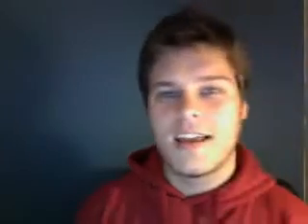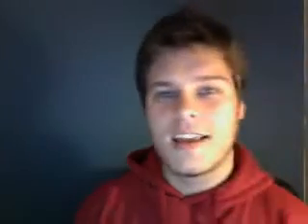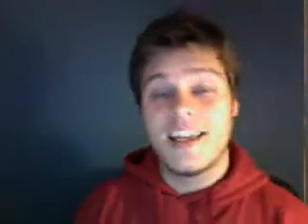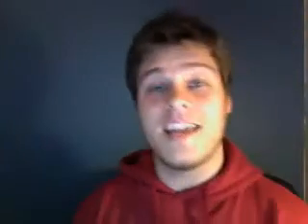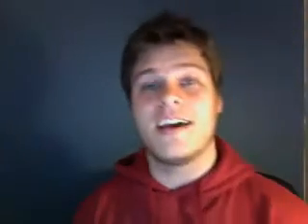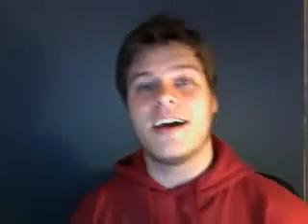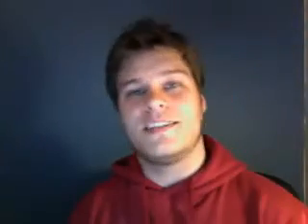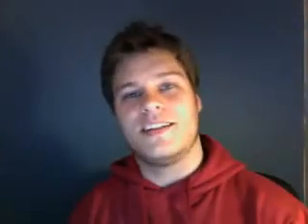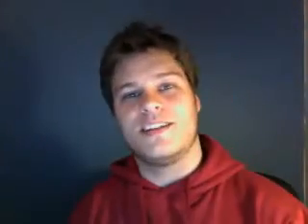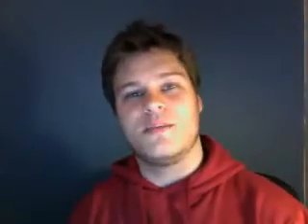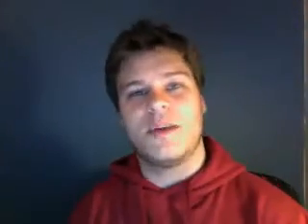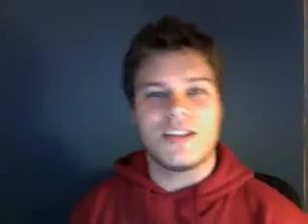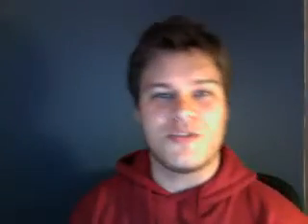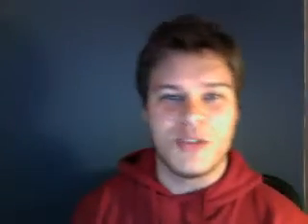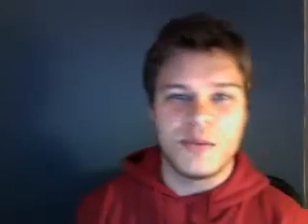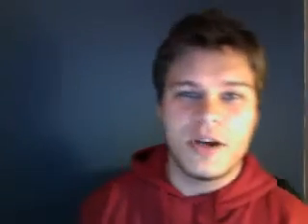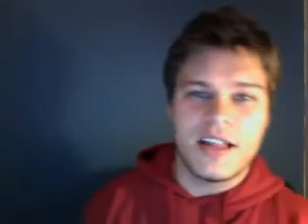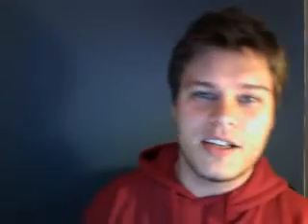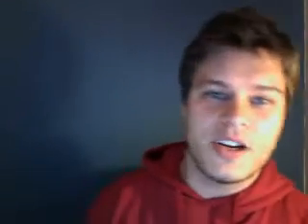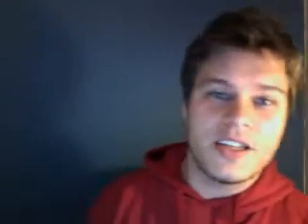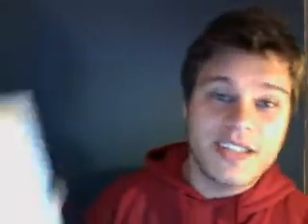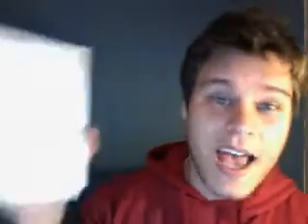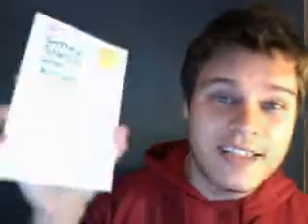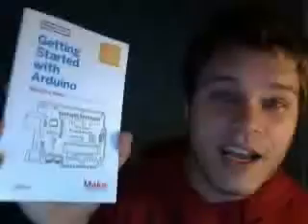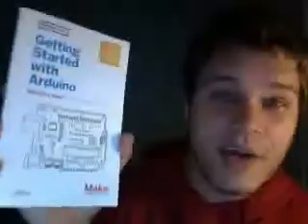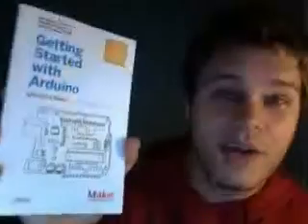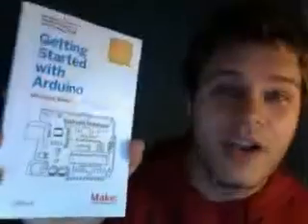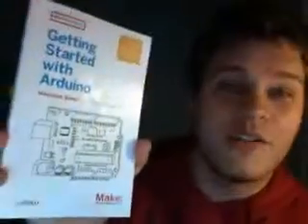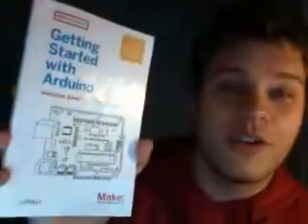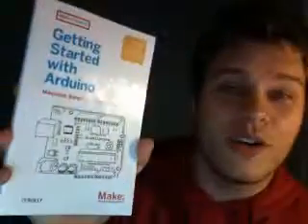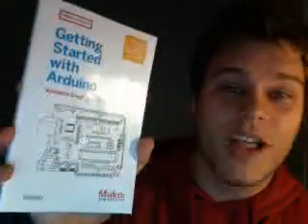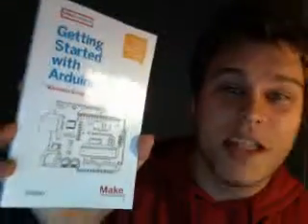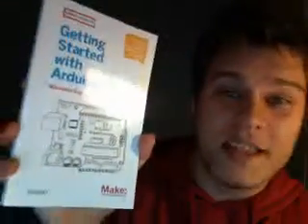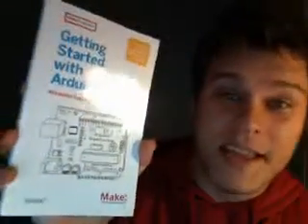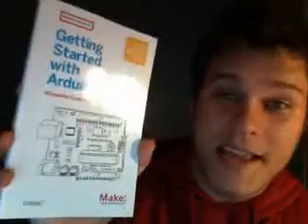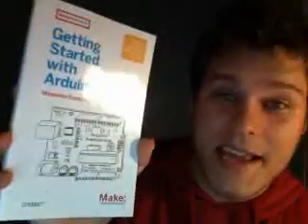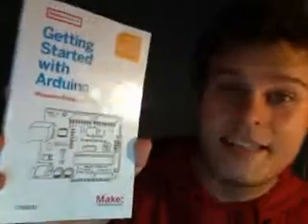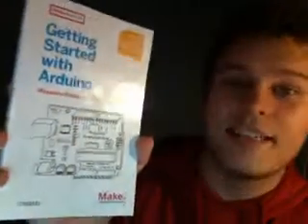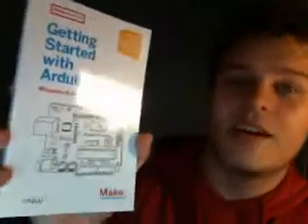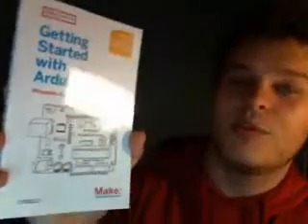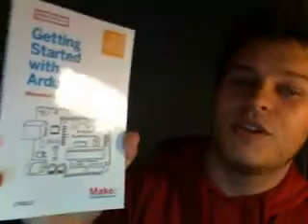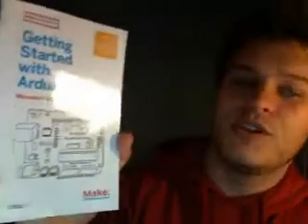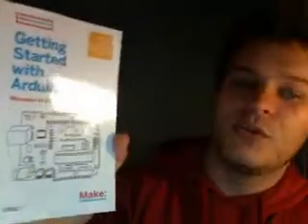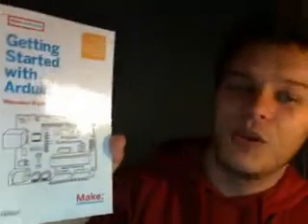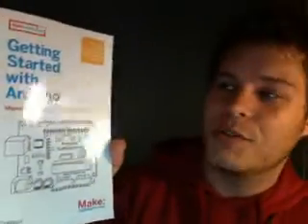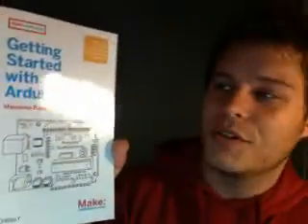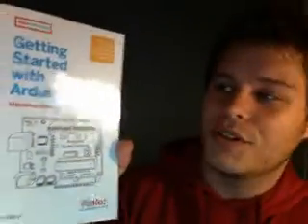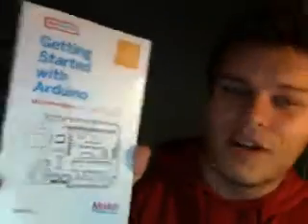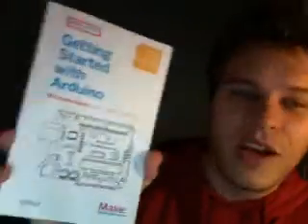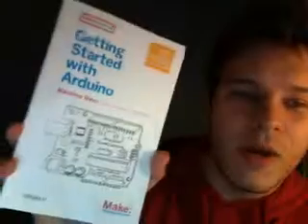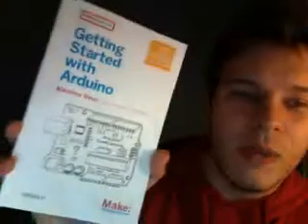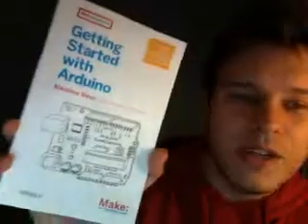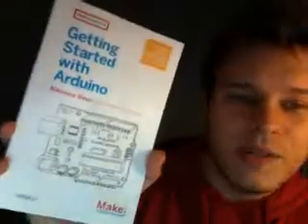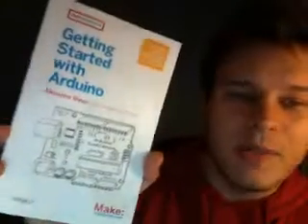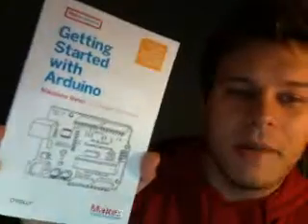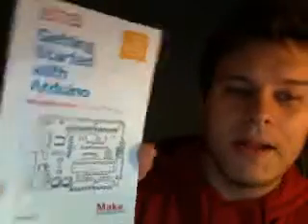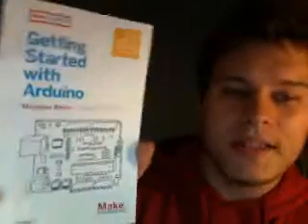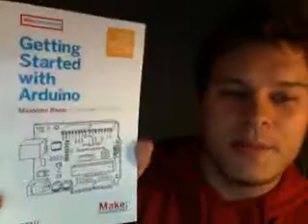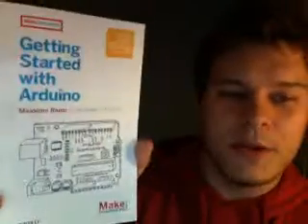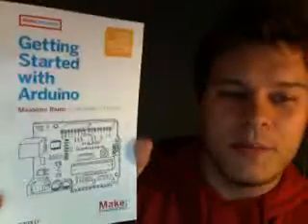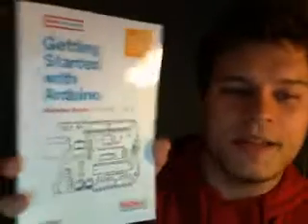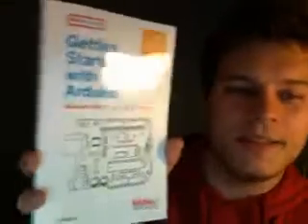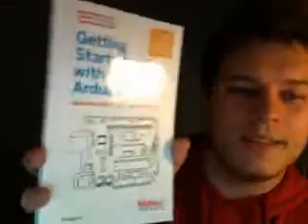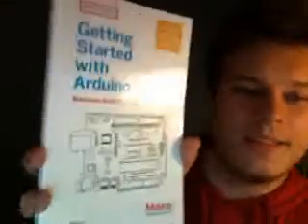G'day guys, this is Marcus from Little Bird Electronics, and today we're going to have a look at the Getting Started with Arduino book written by Massimo Banzi.